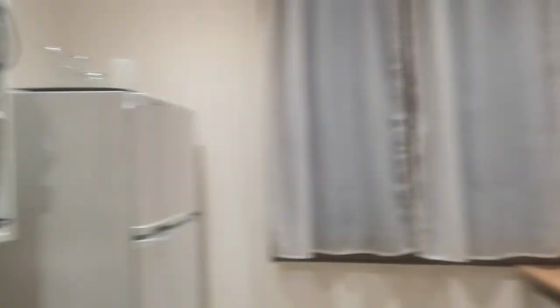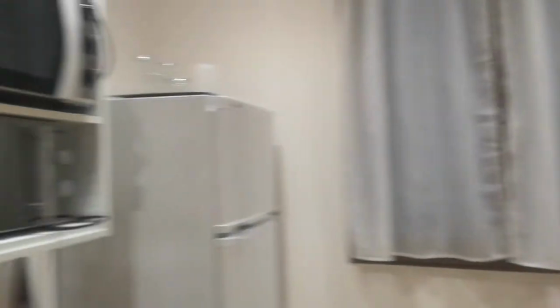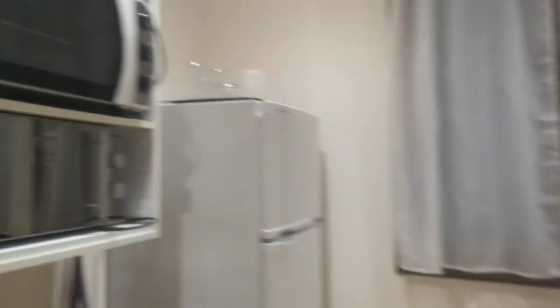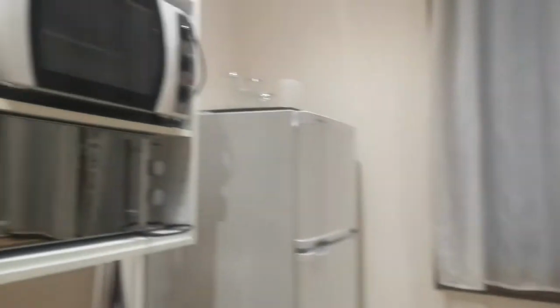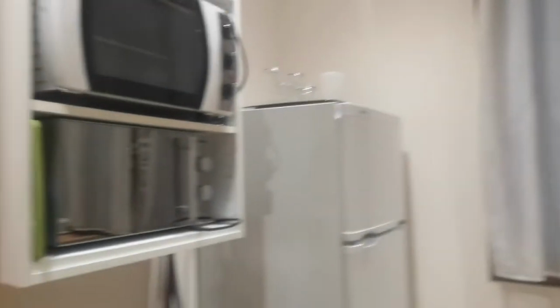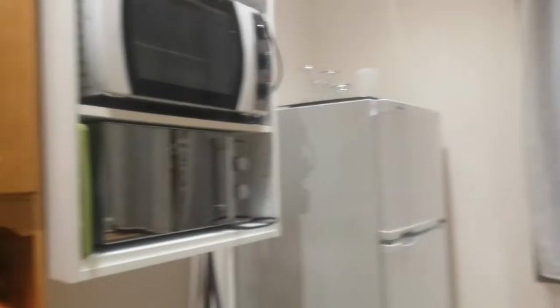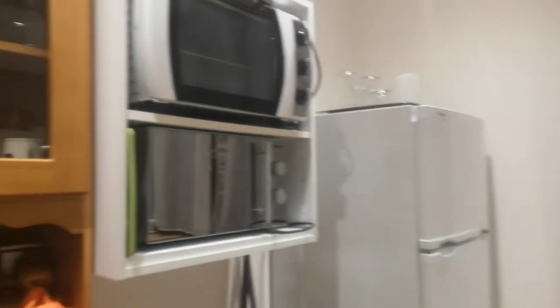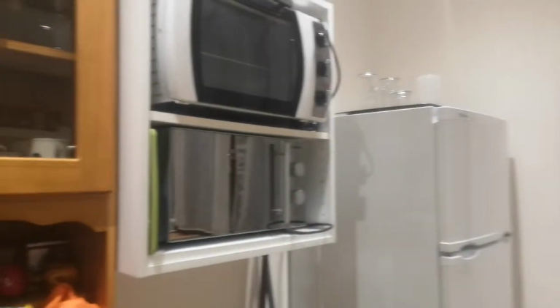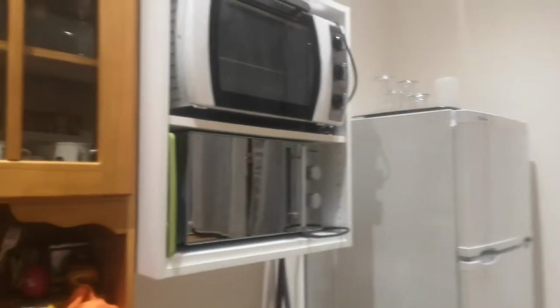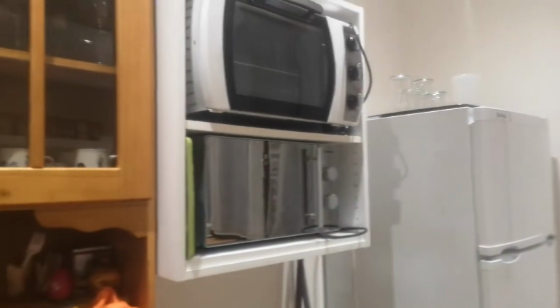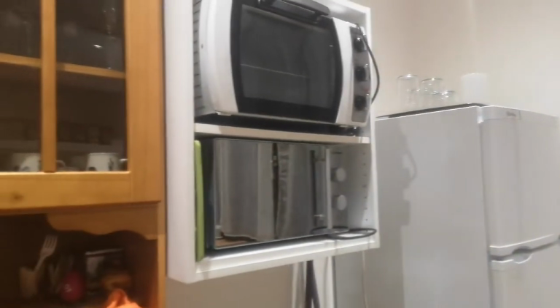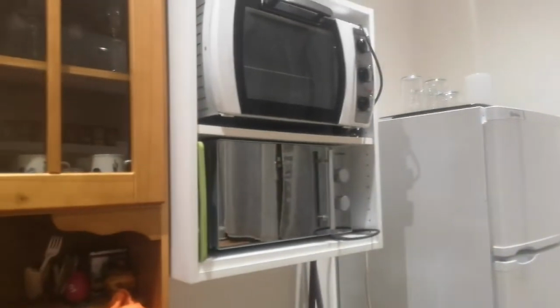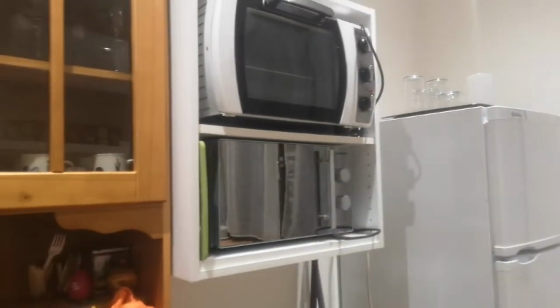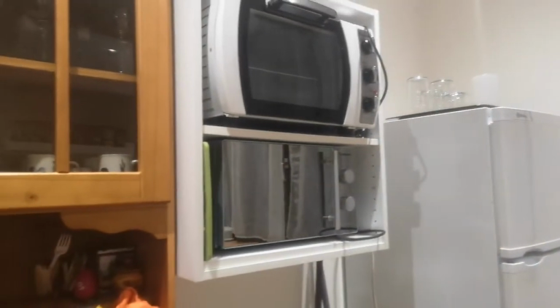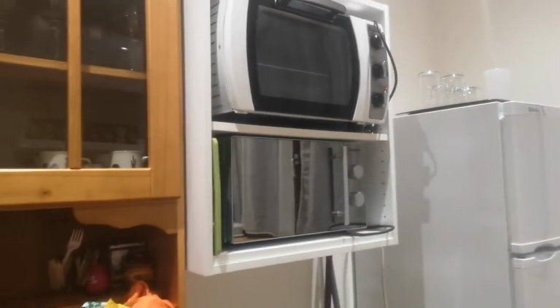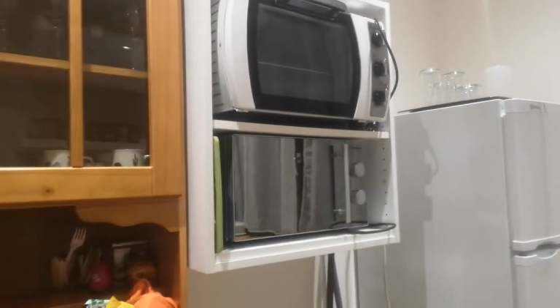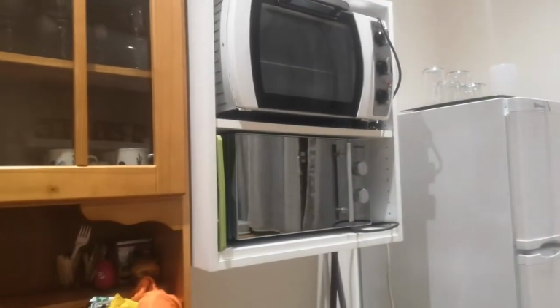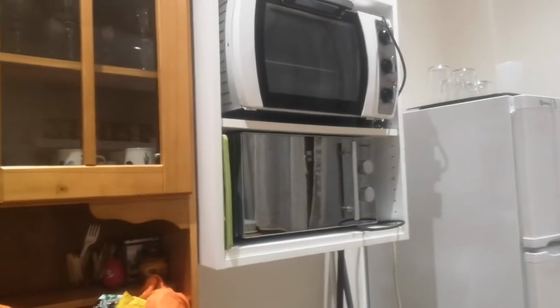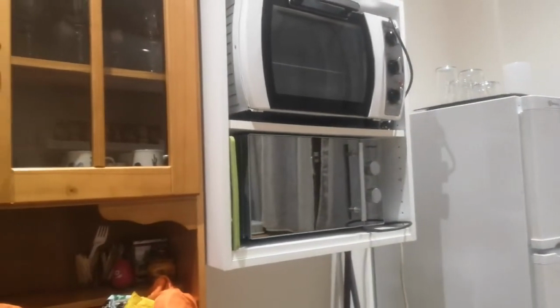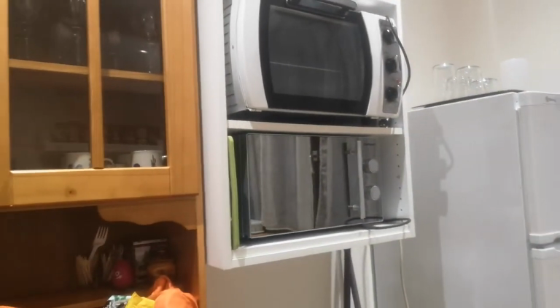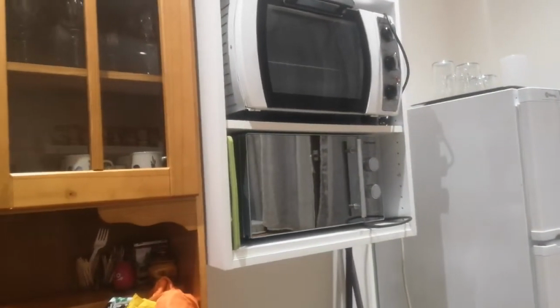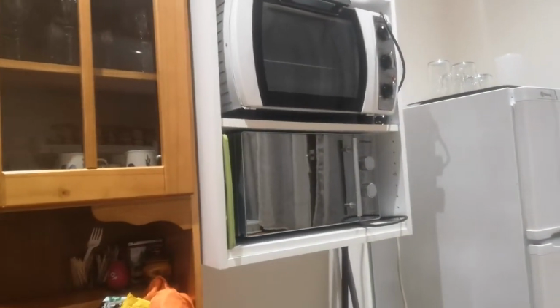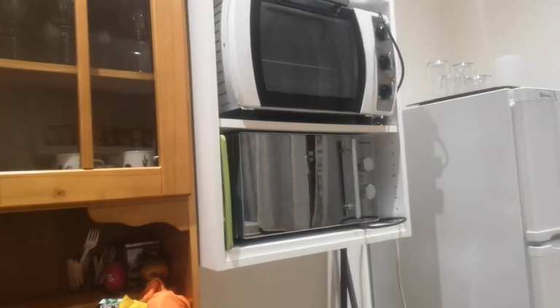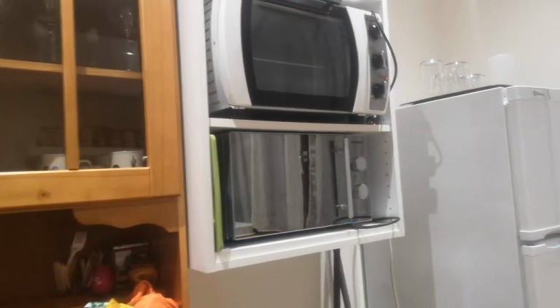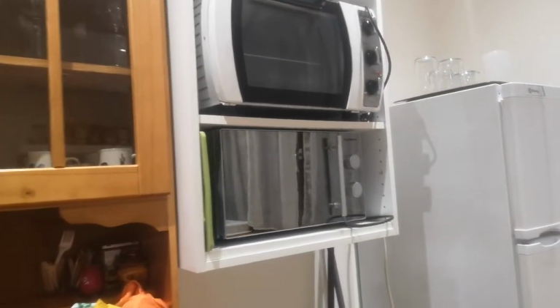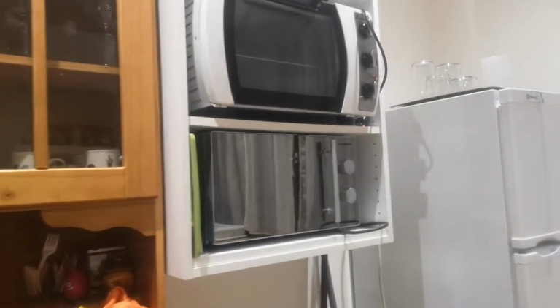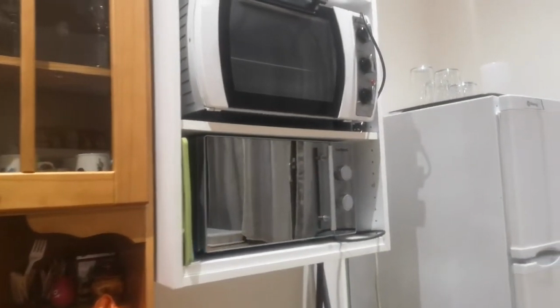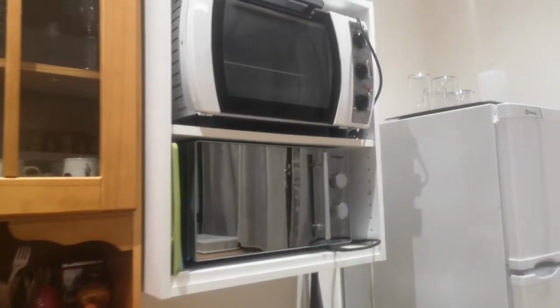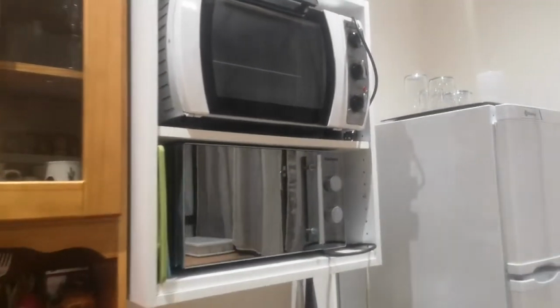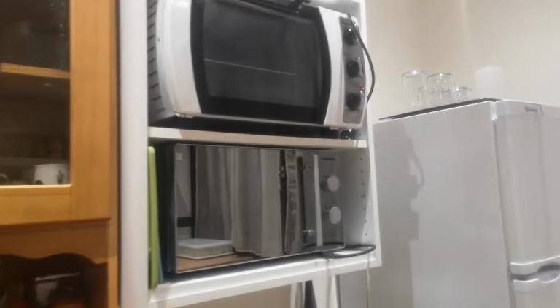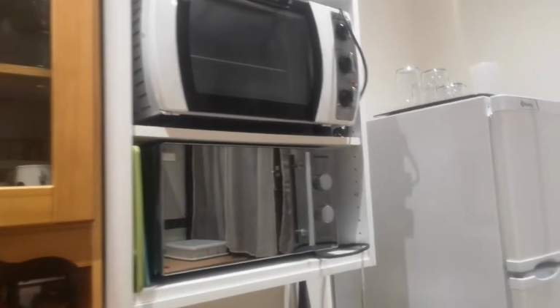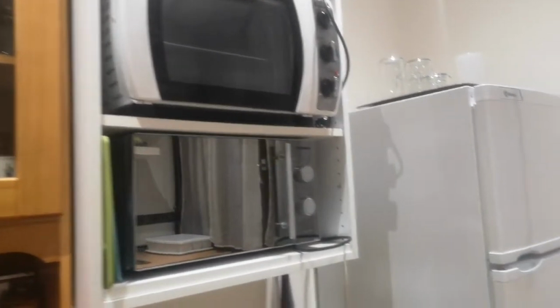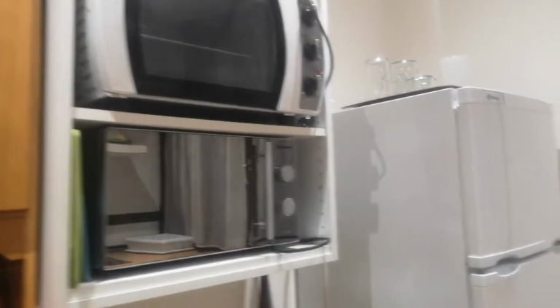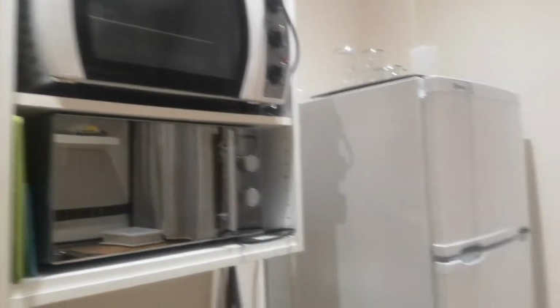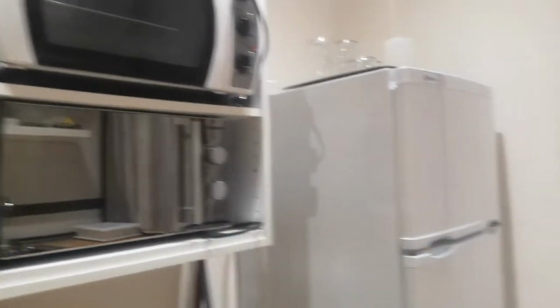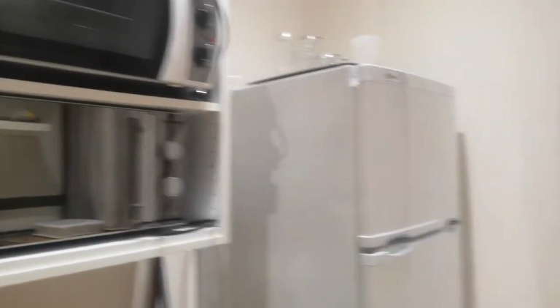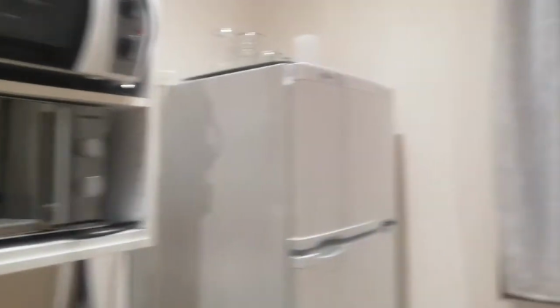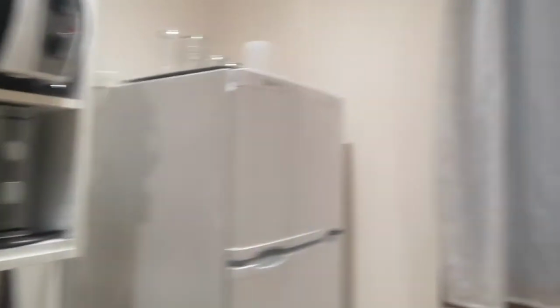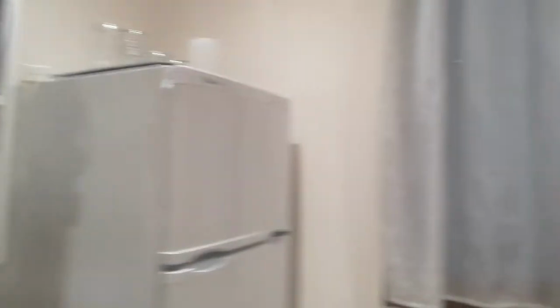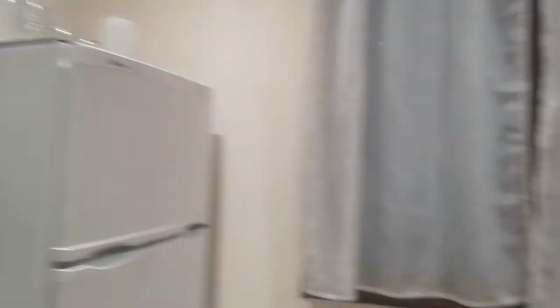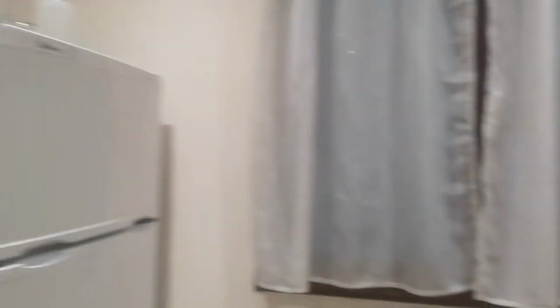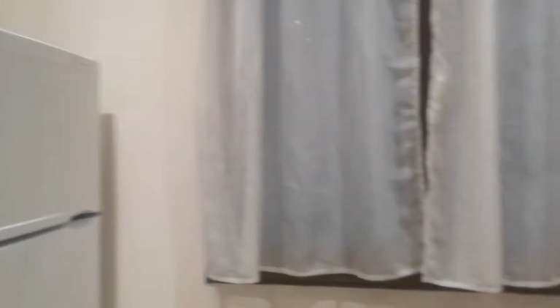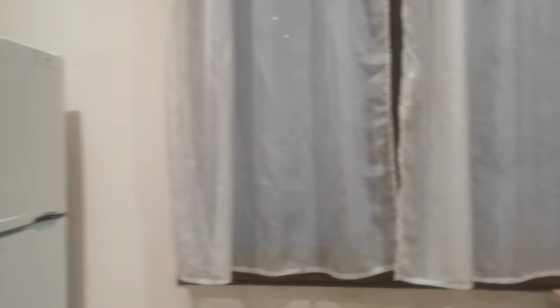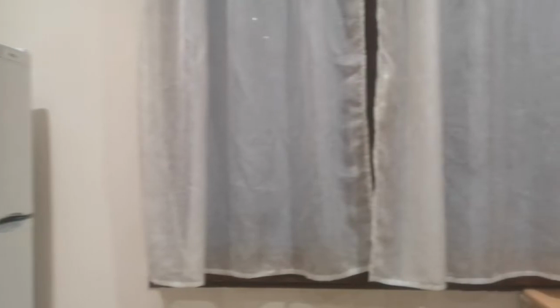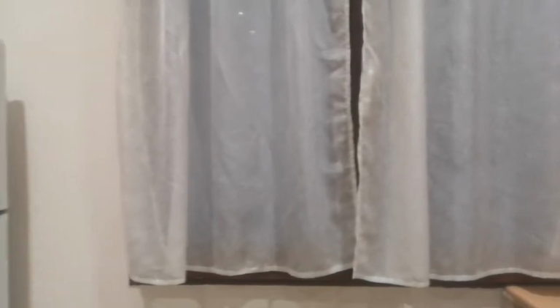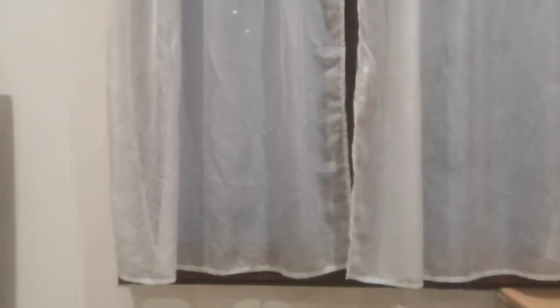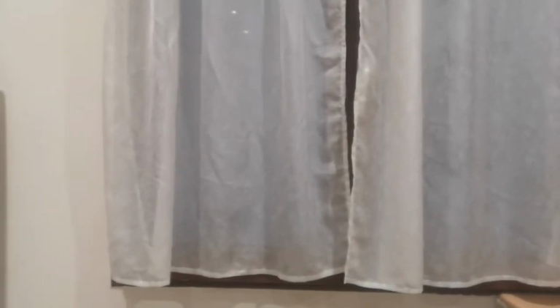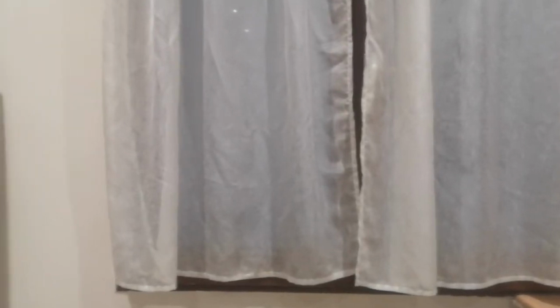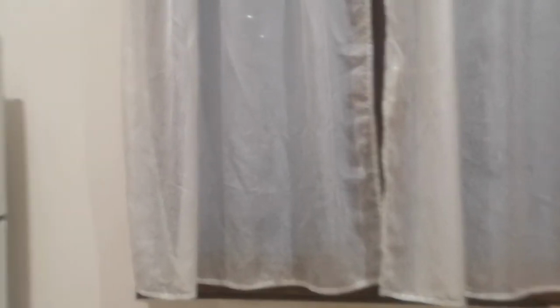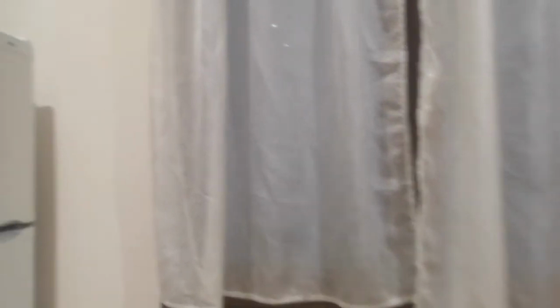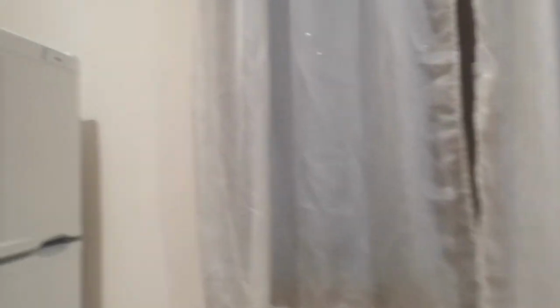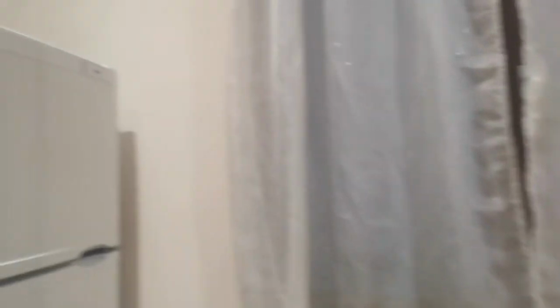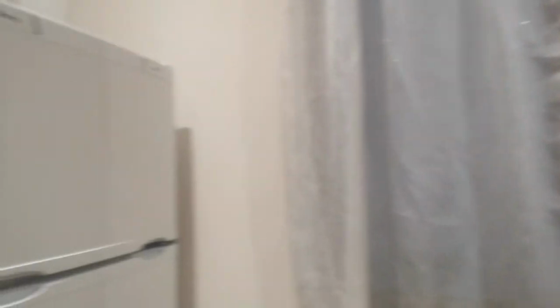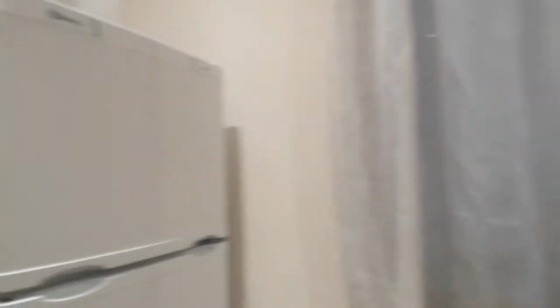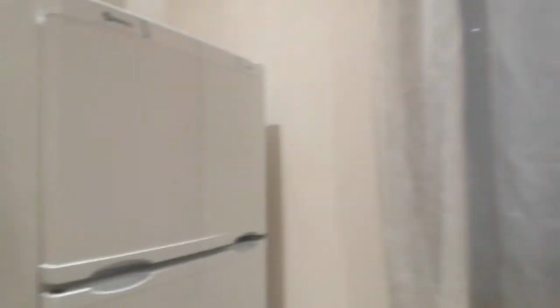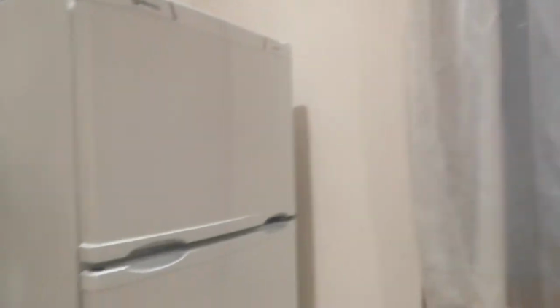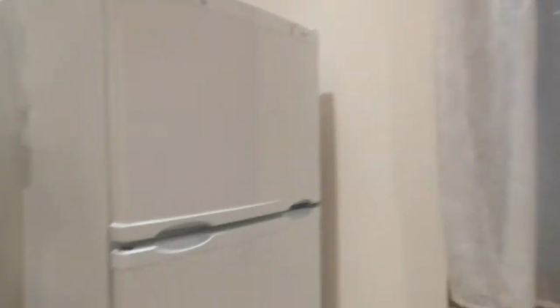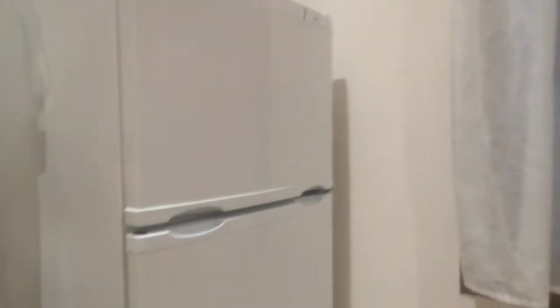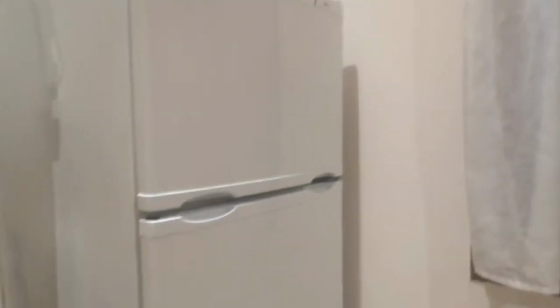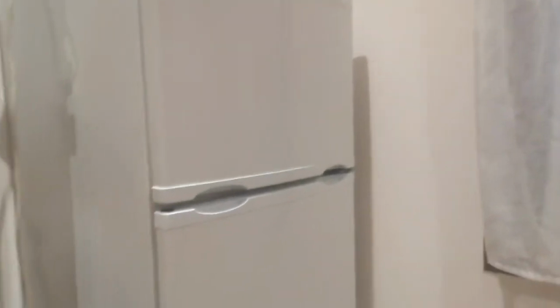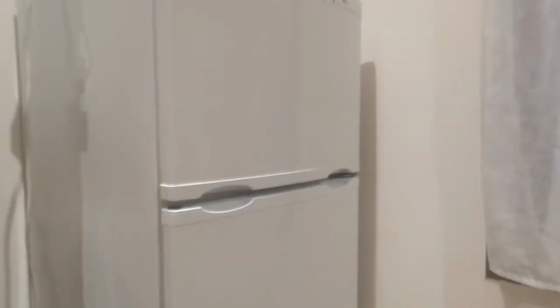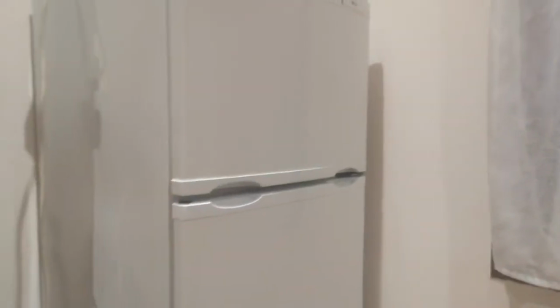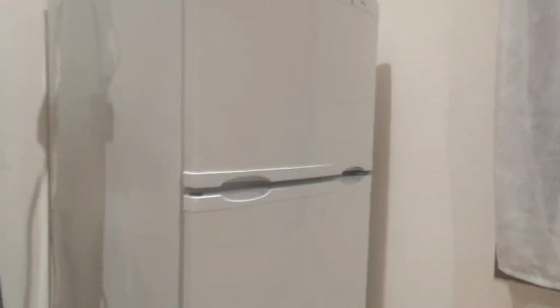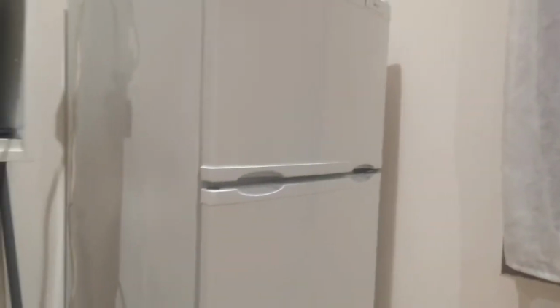And here we have the oven and the microwave. Another window, and the fridge.